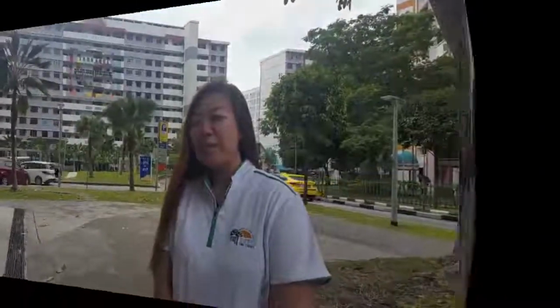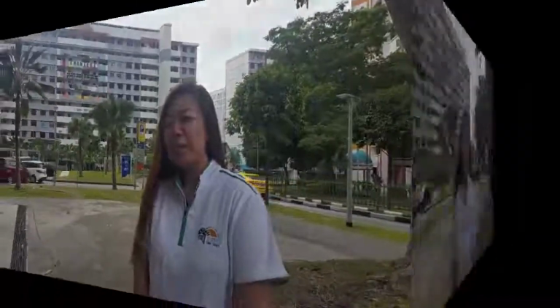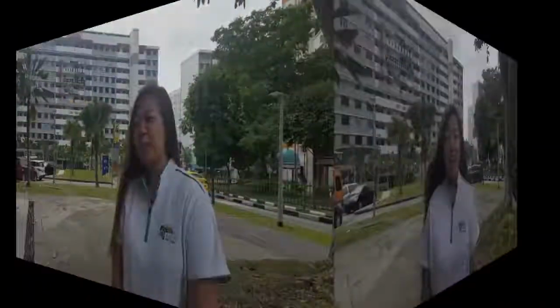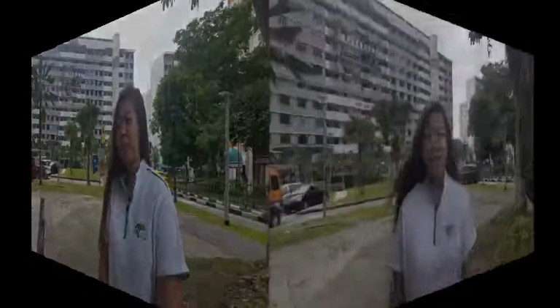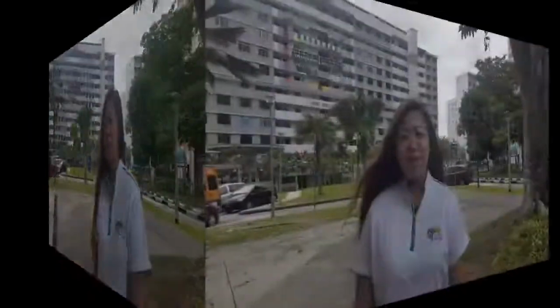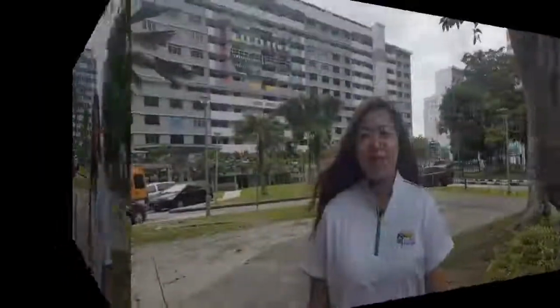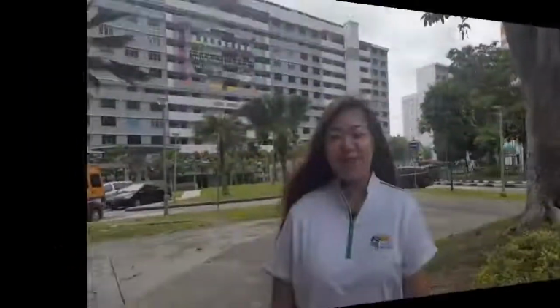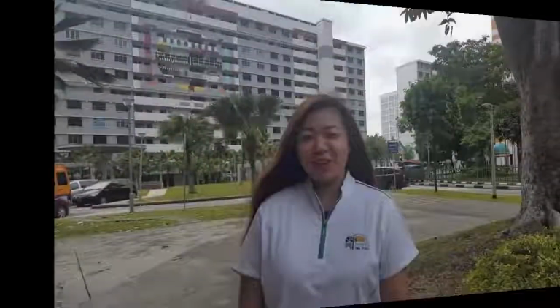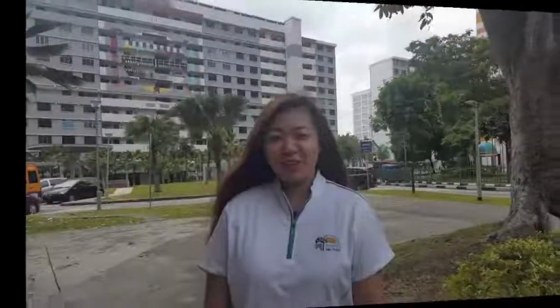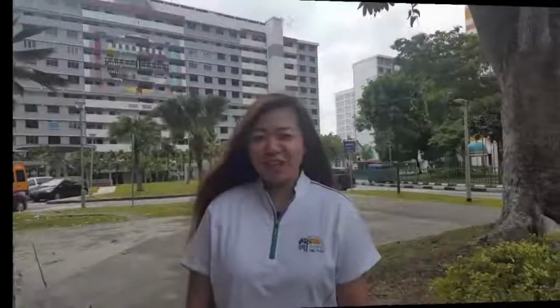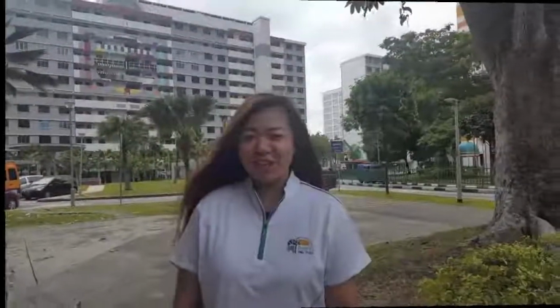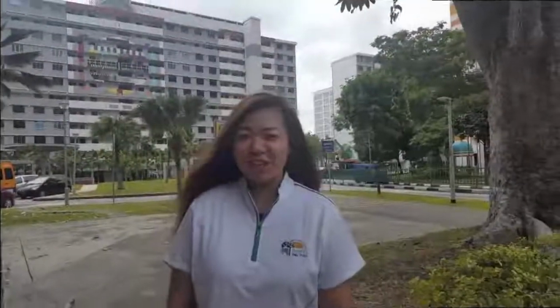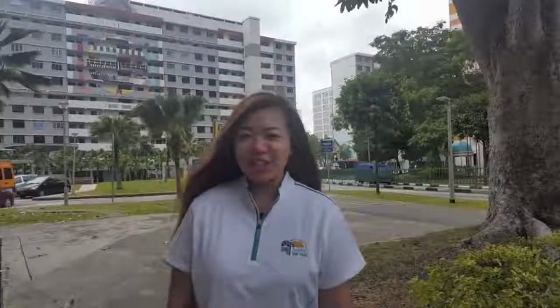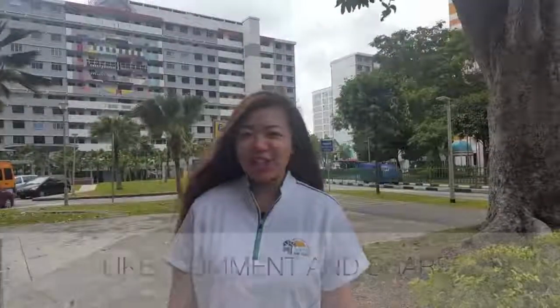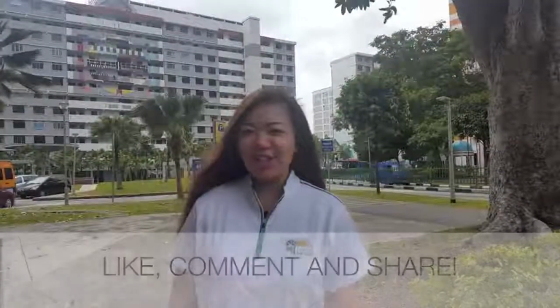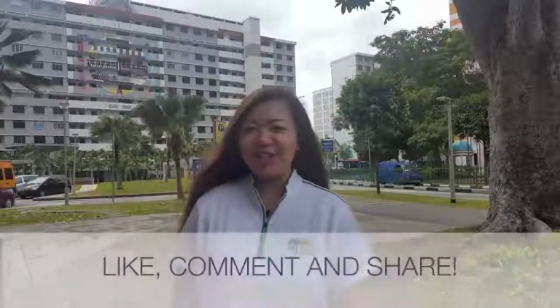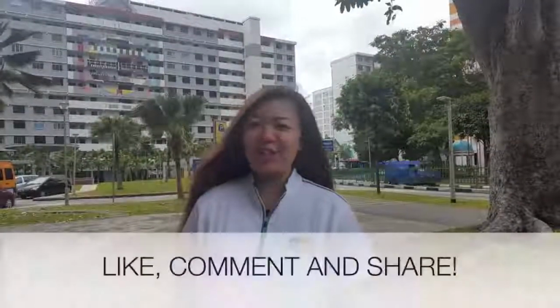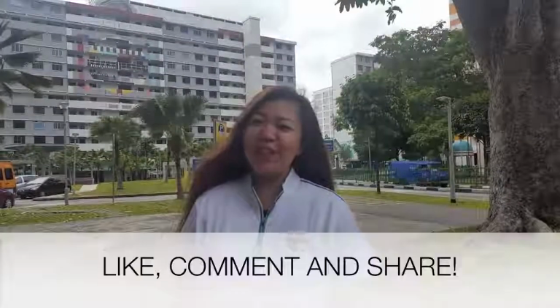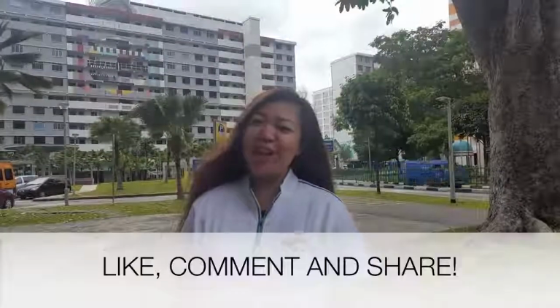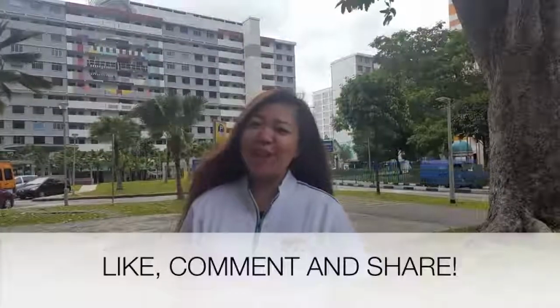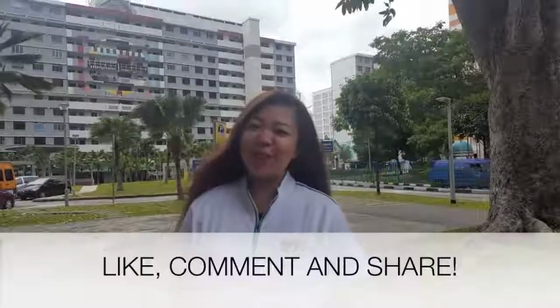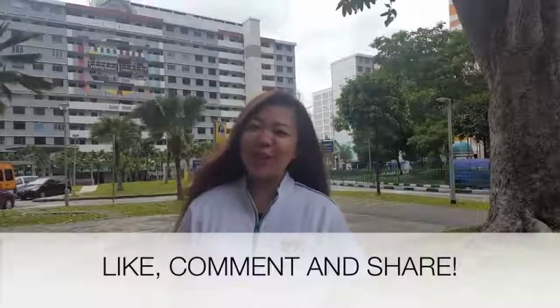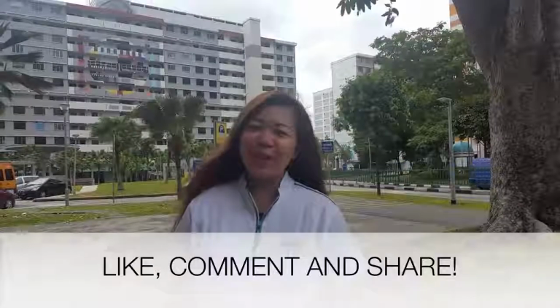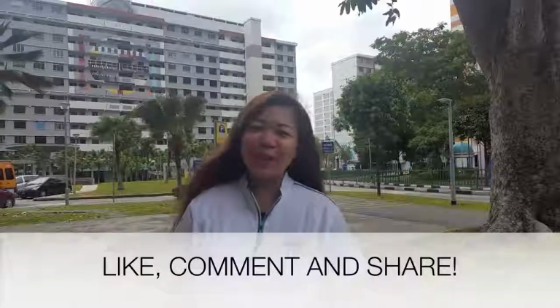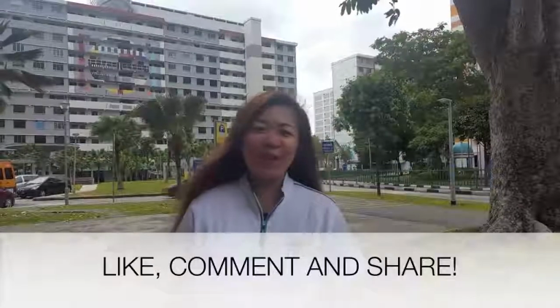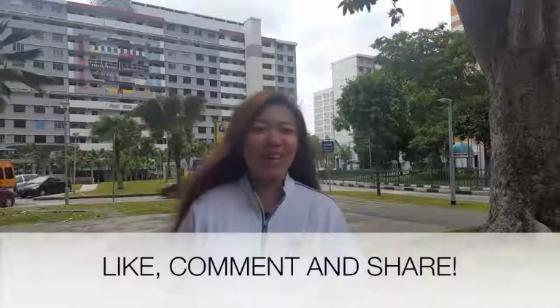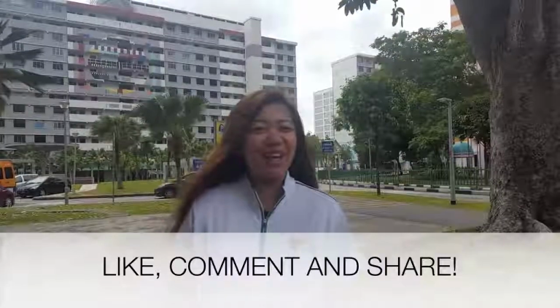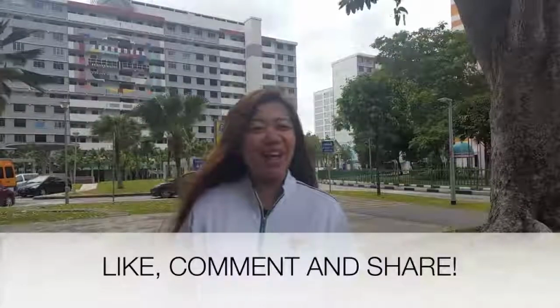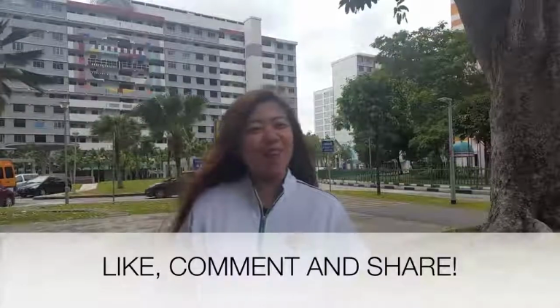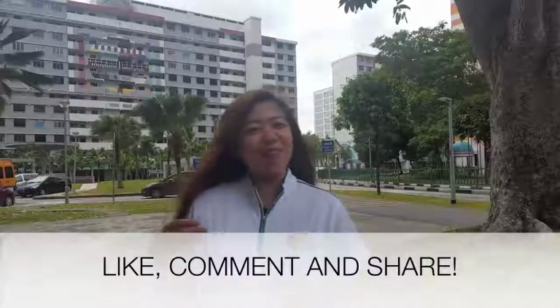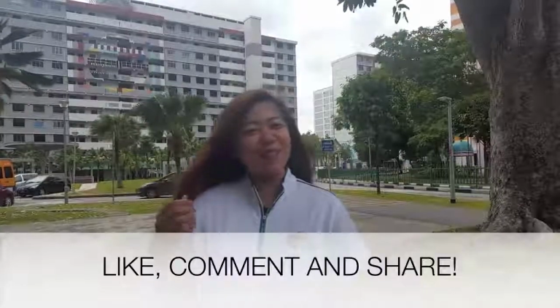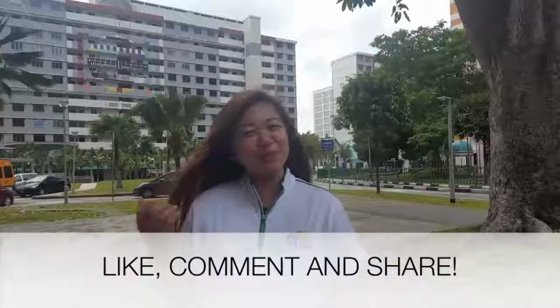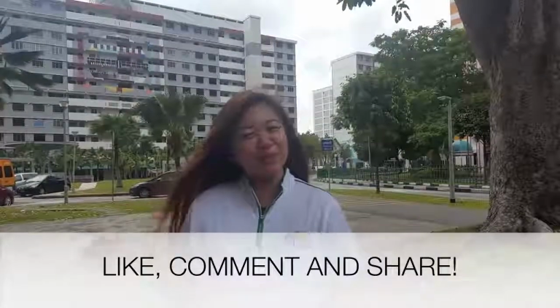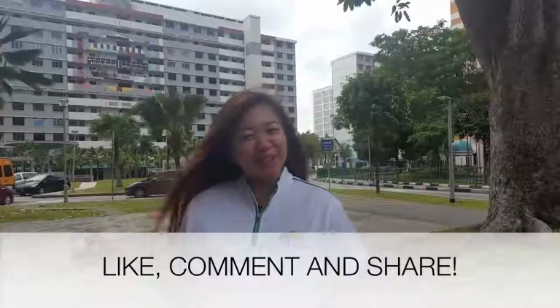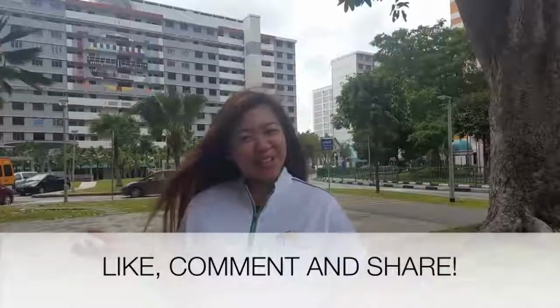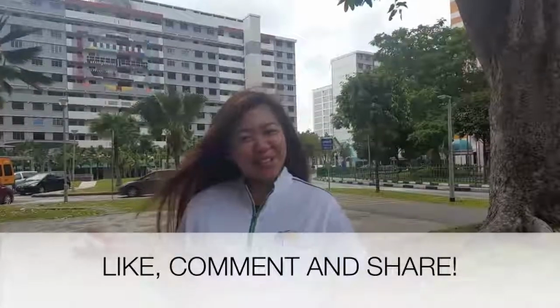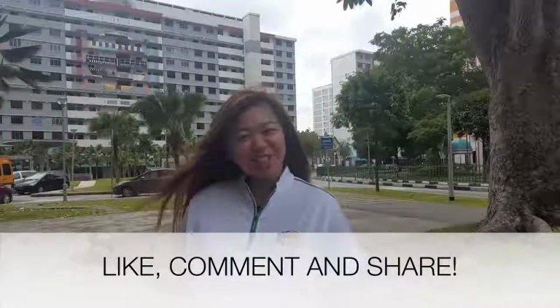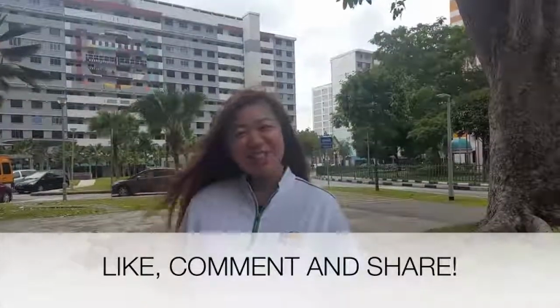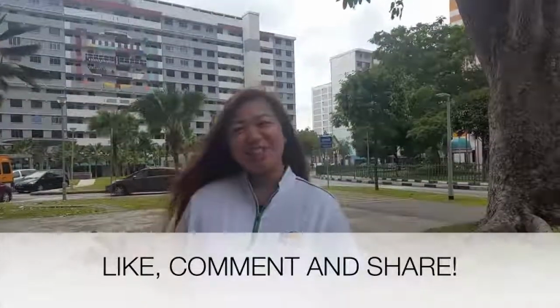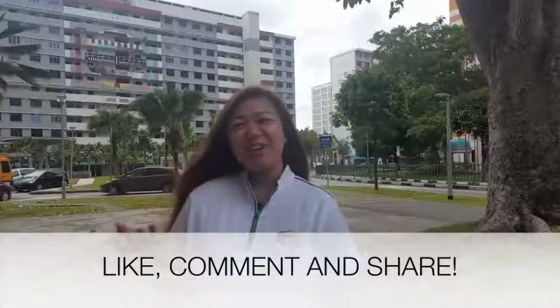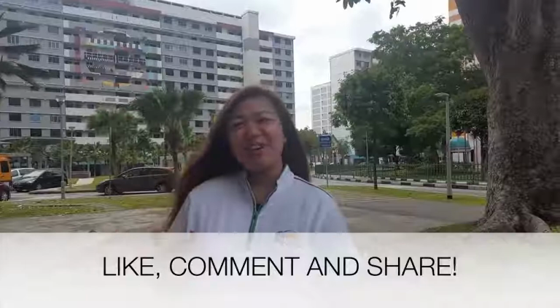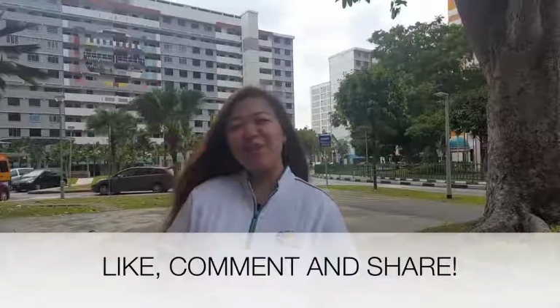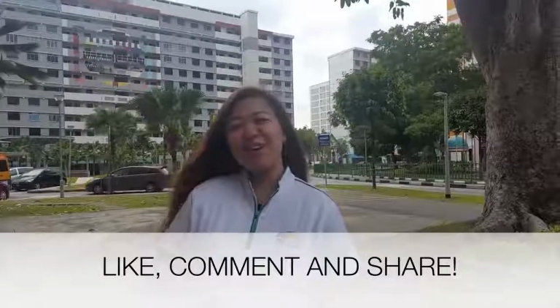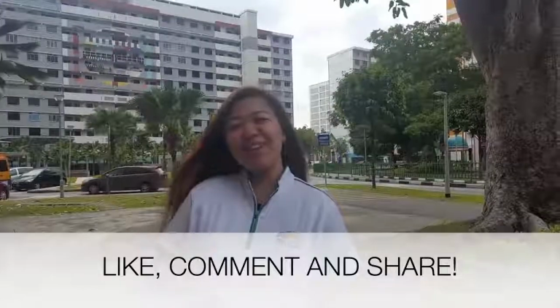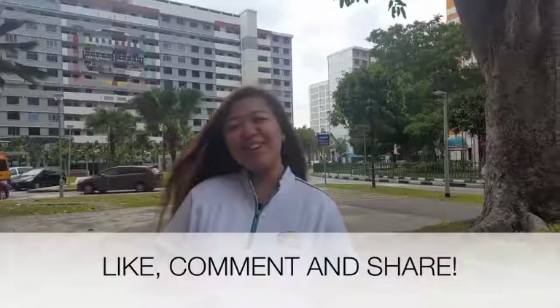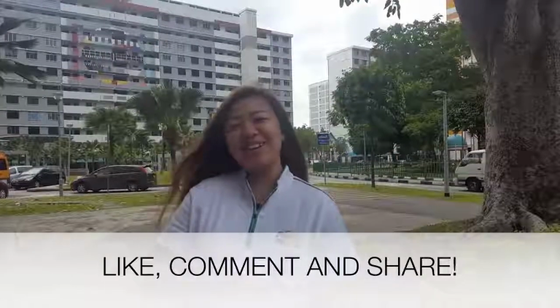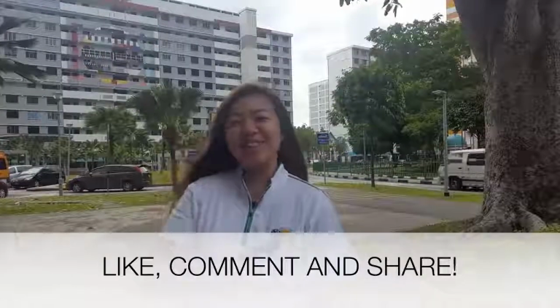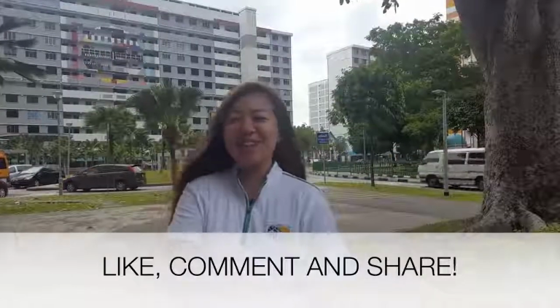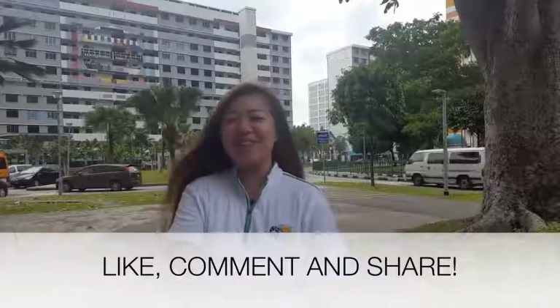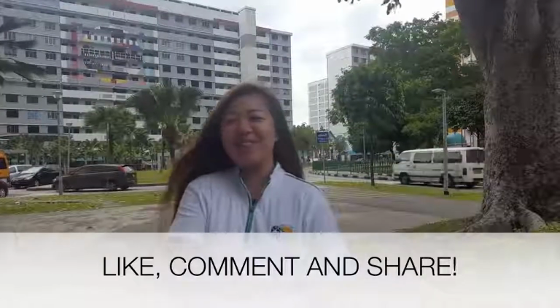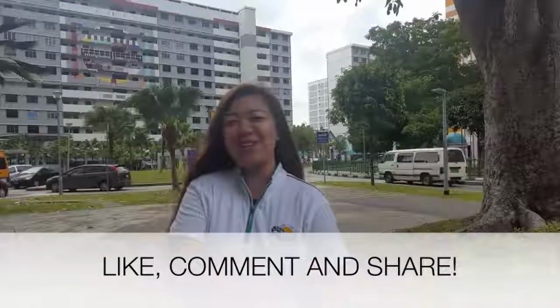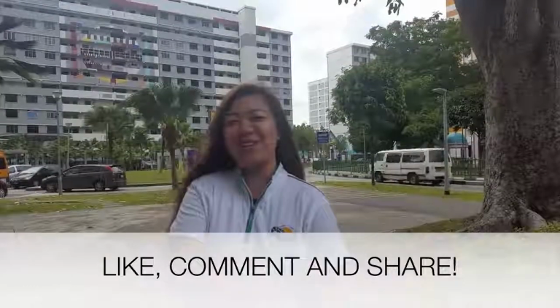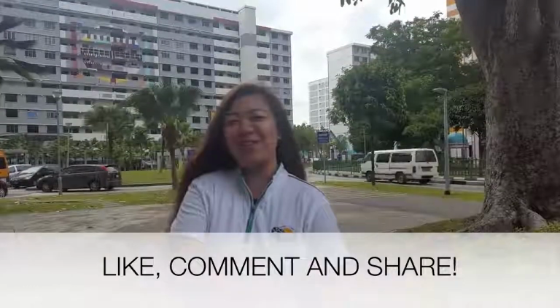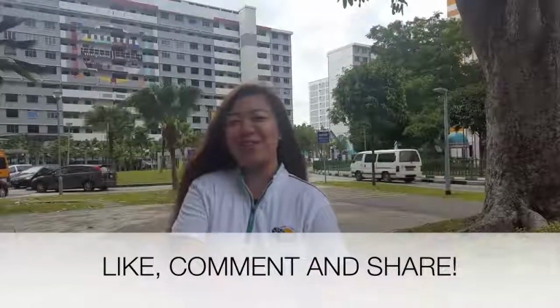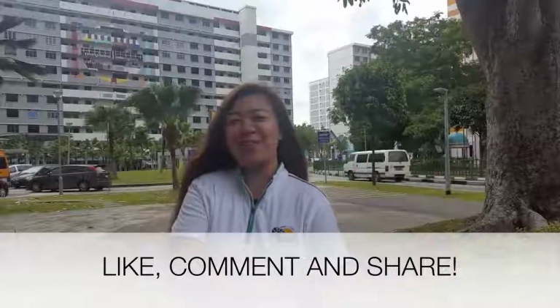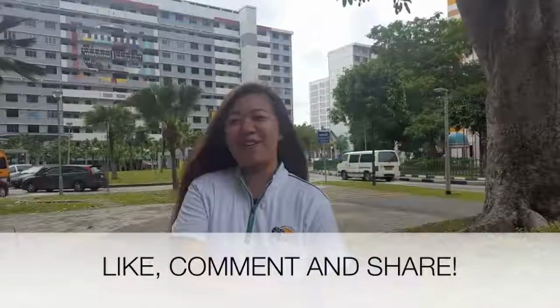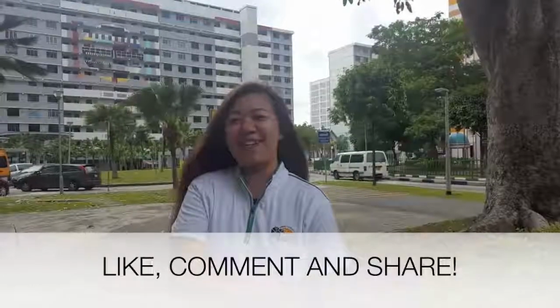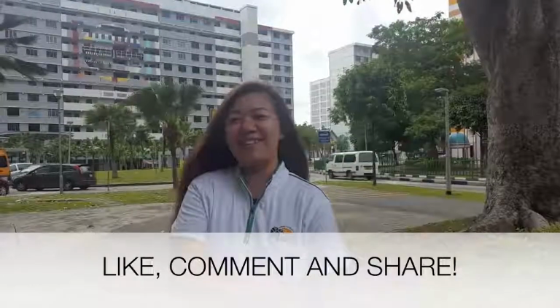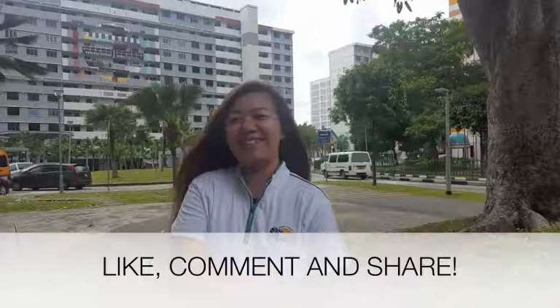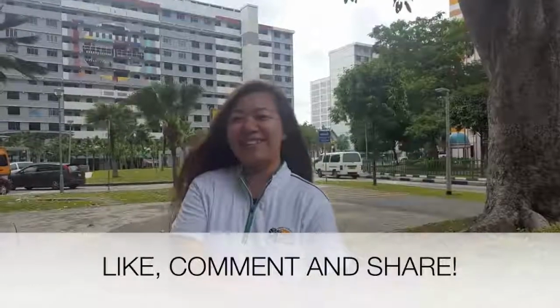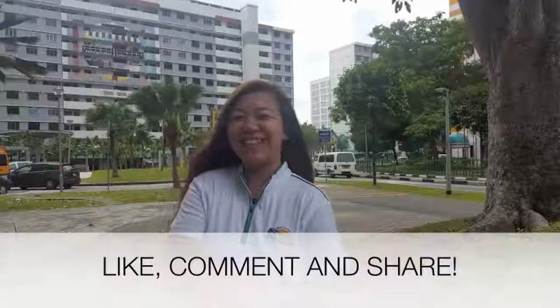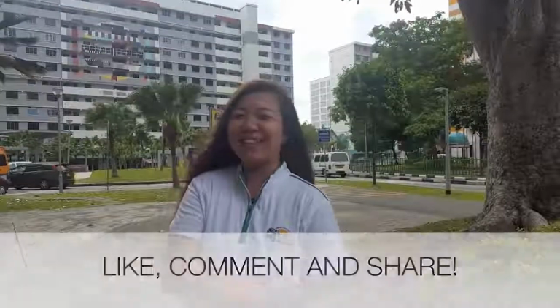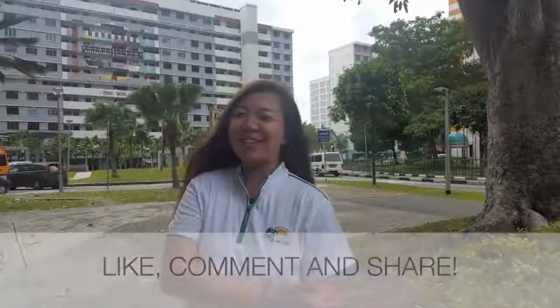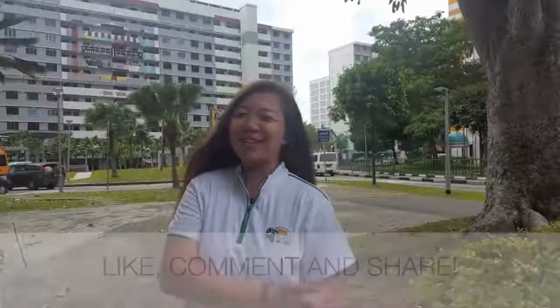Thank you everybody for your attention. If you like our video, you can like our Facebook page, comment, or share the video with your friends. Thank you.